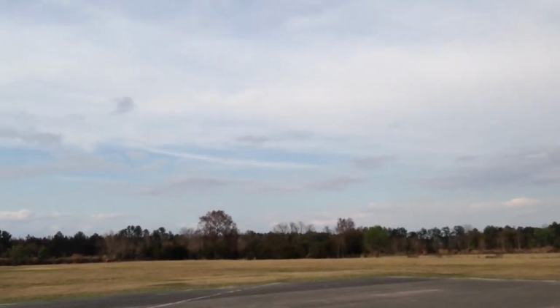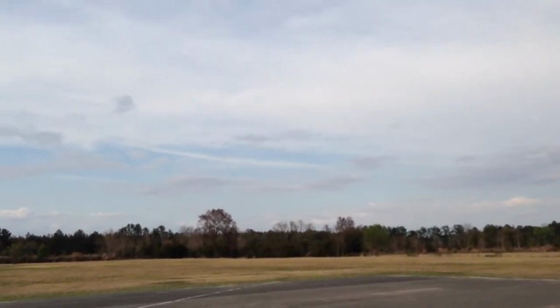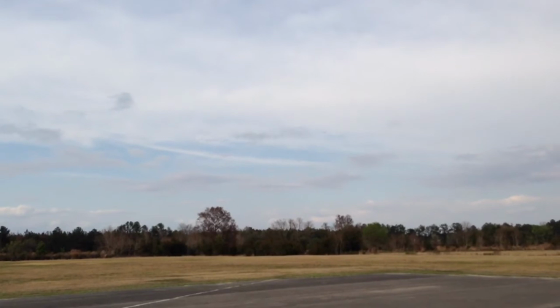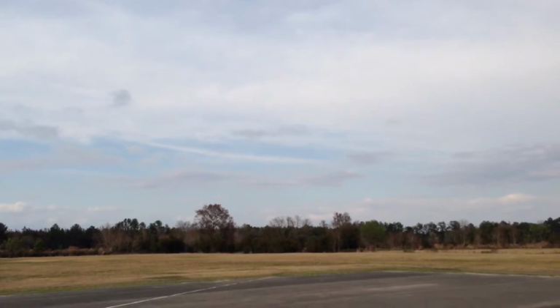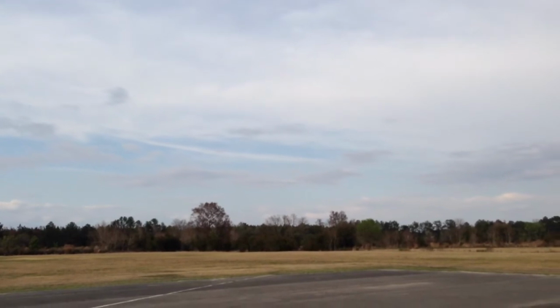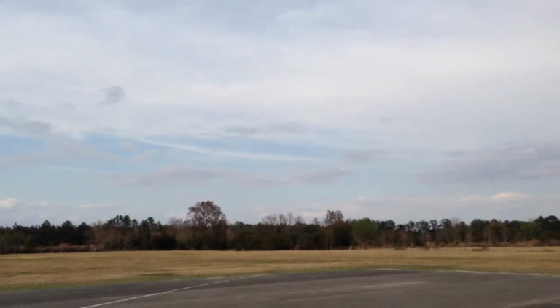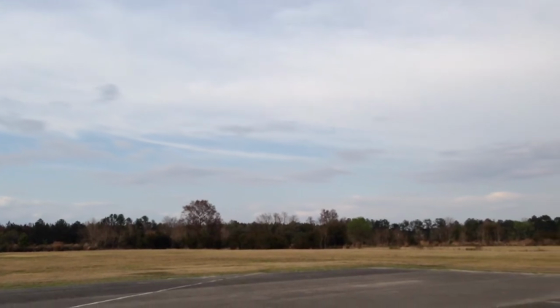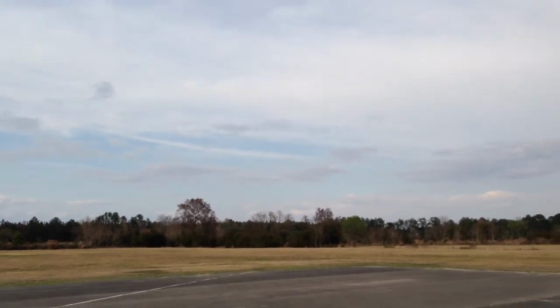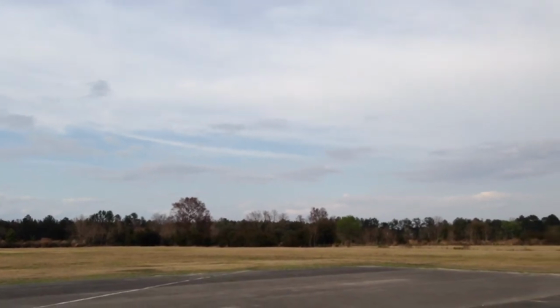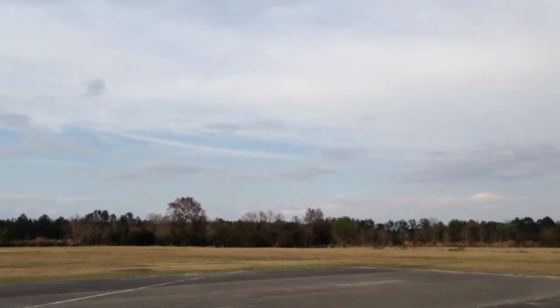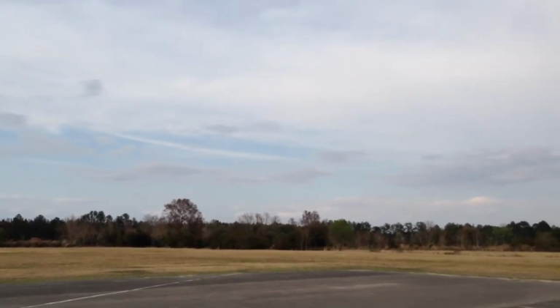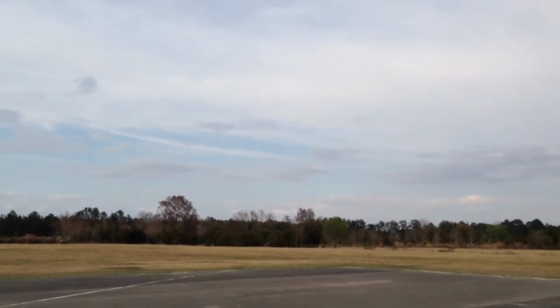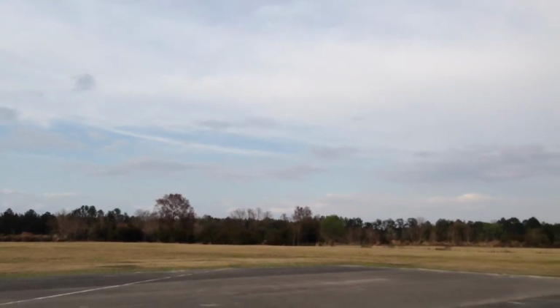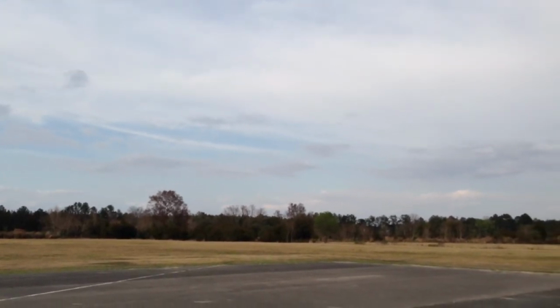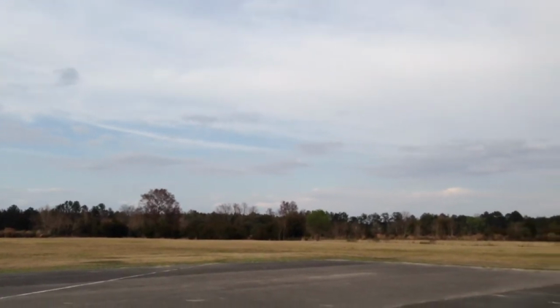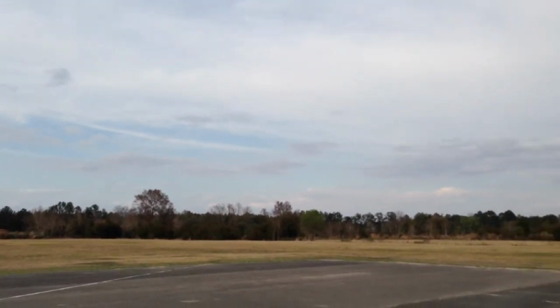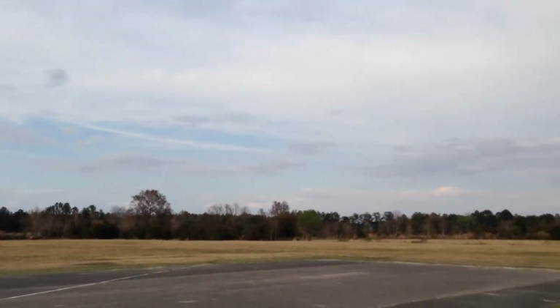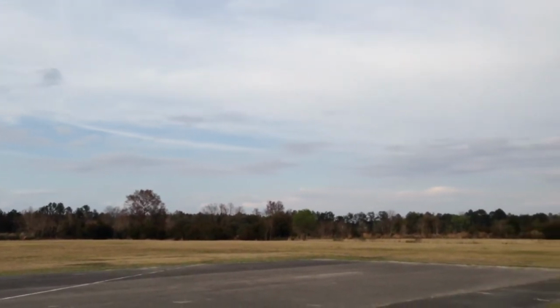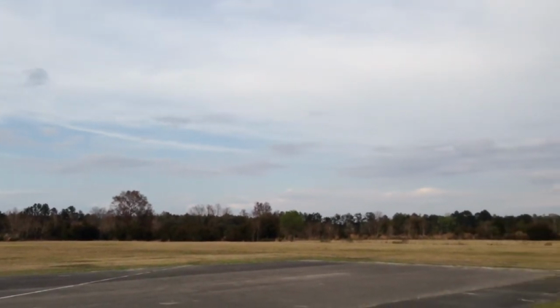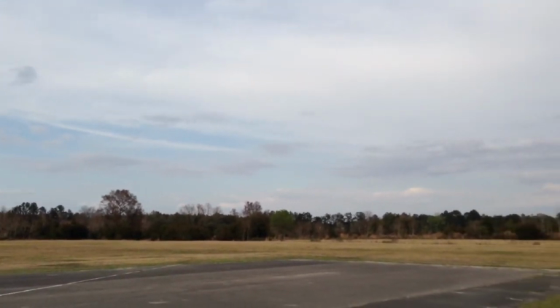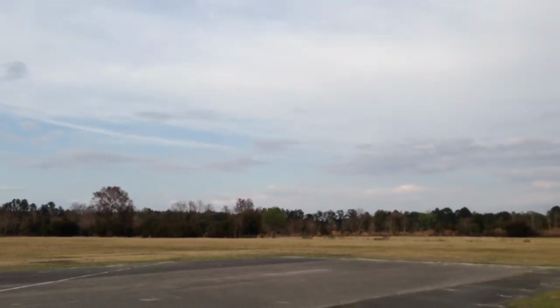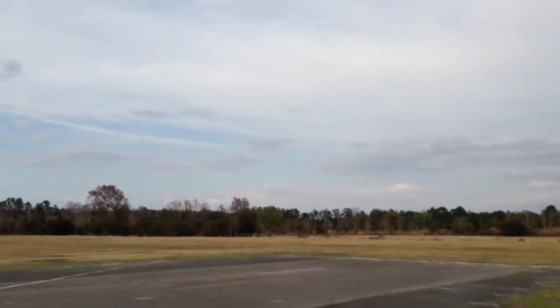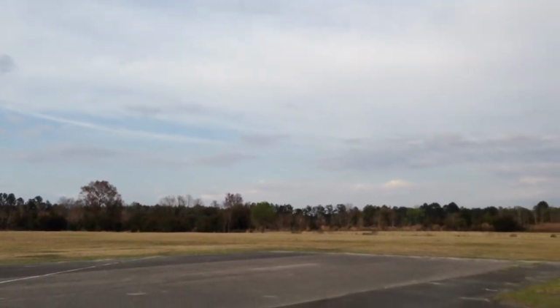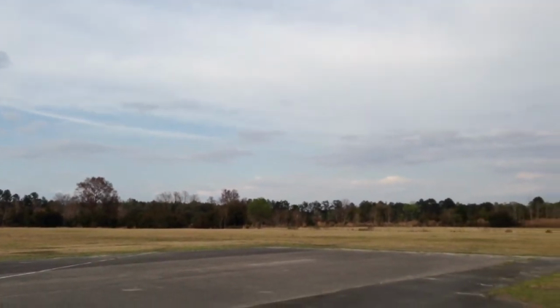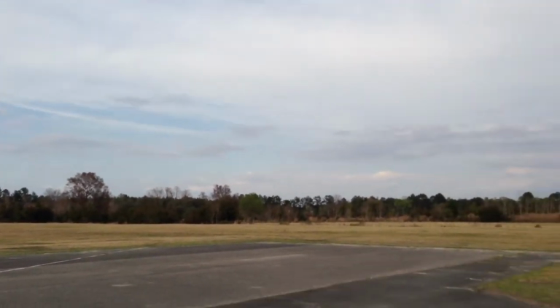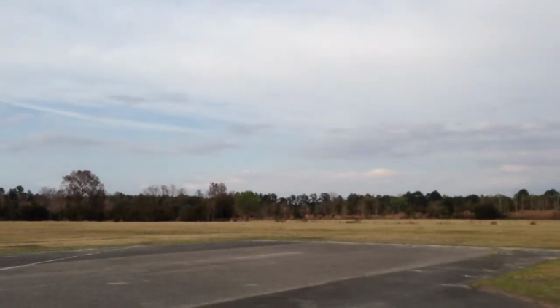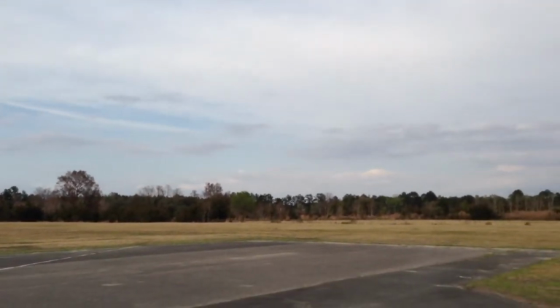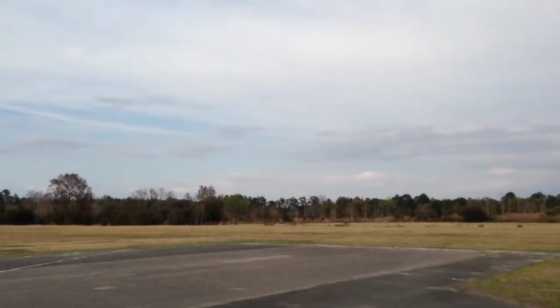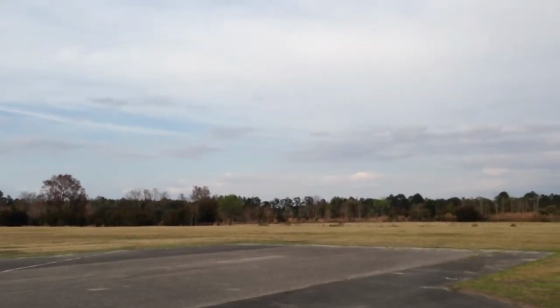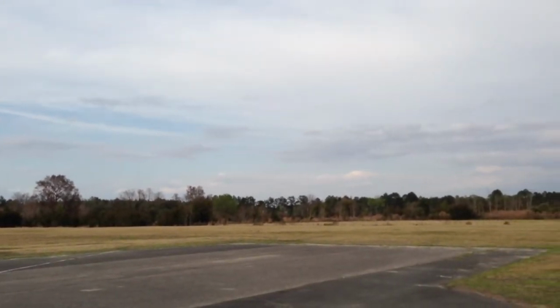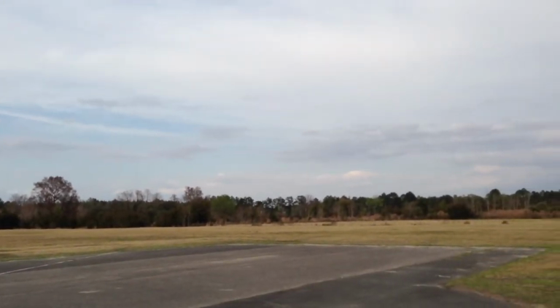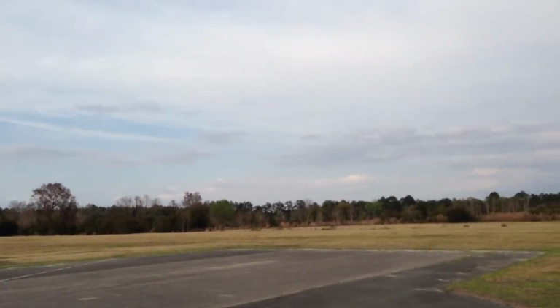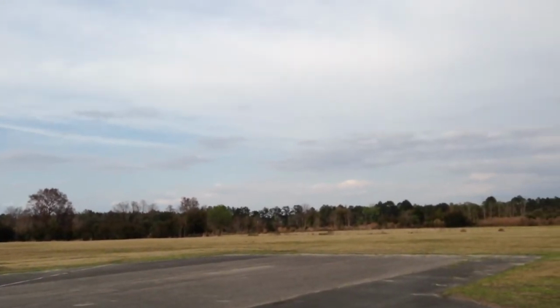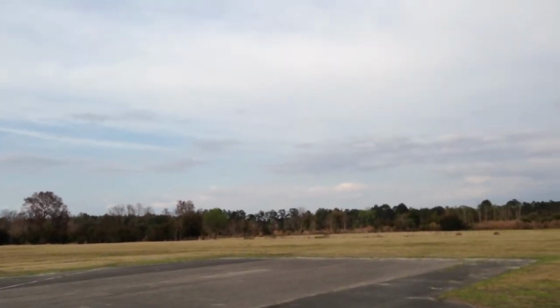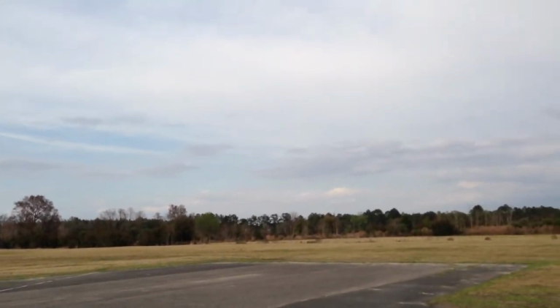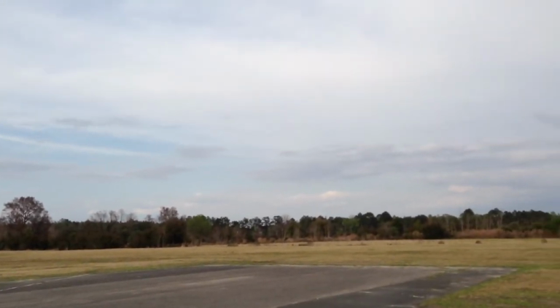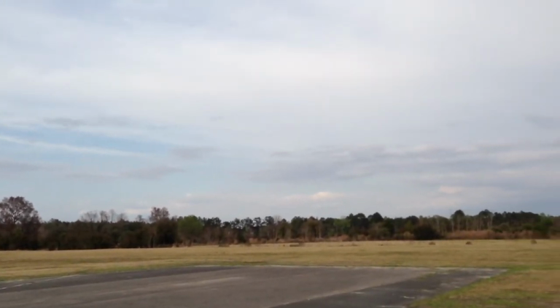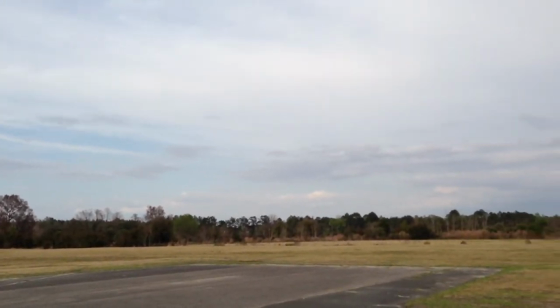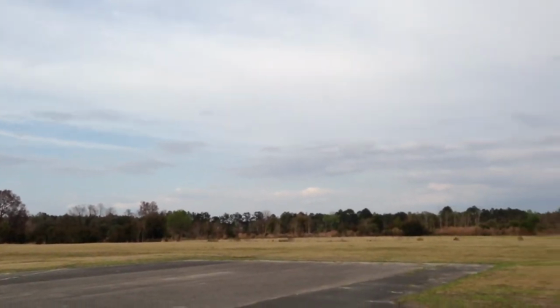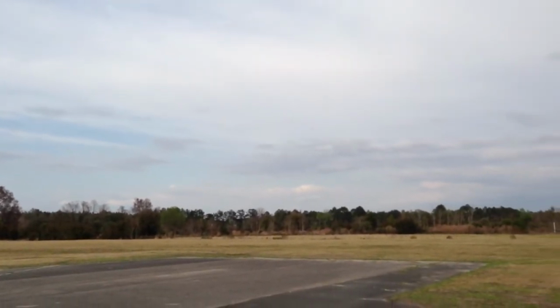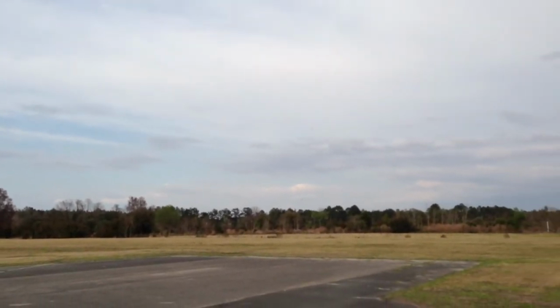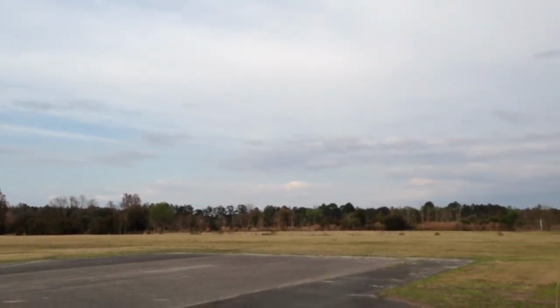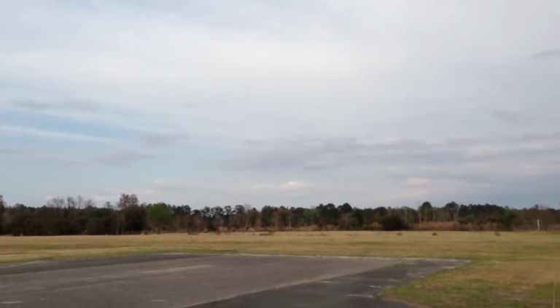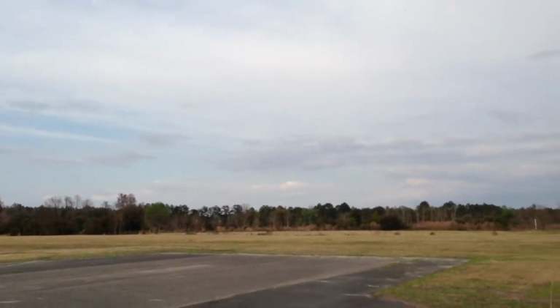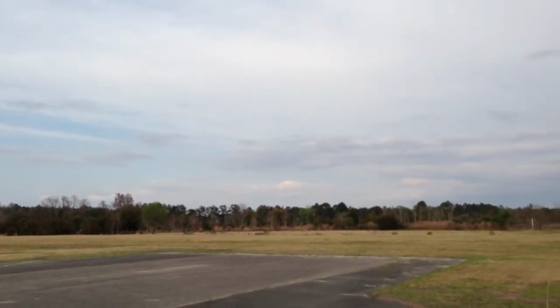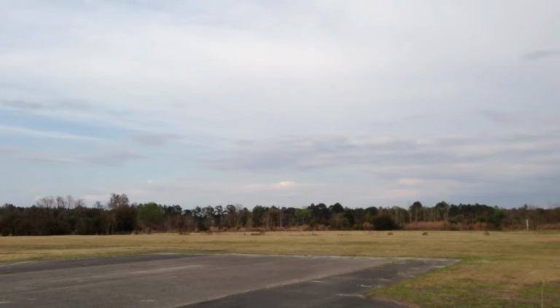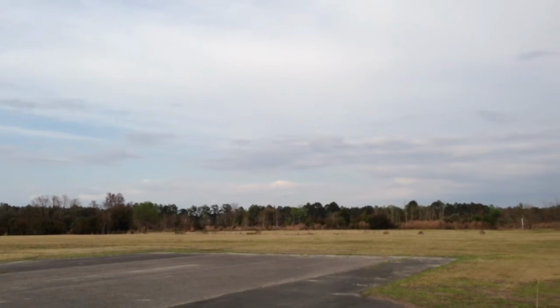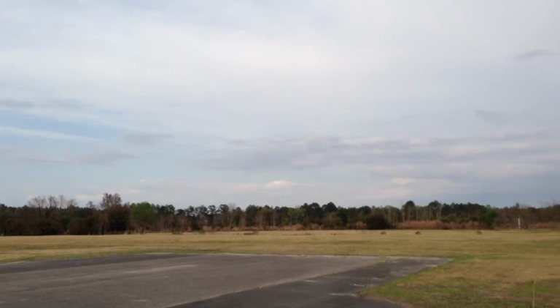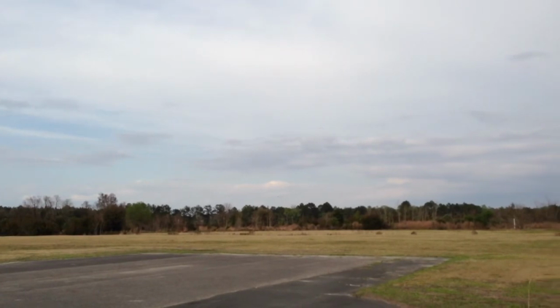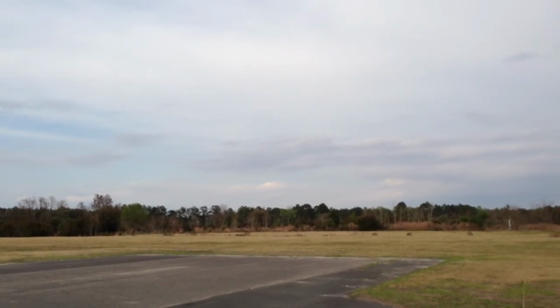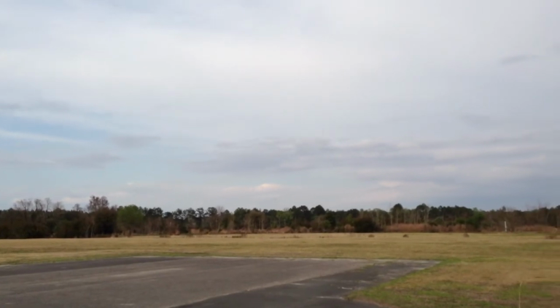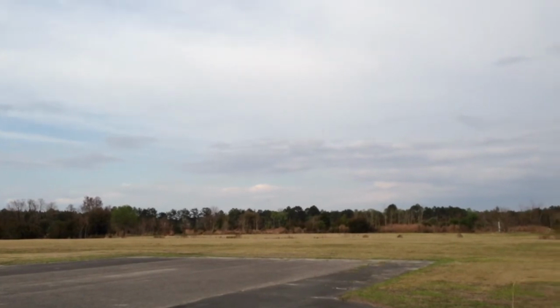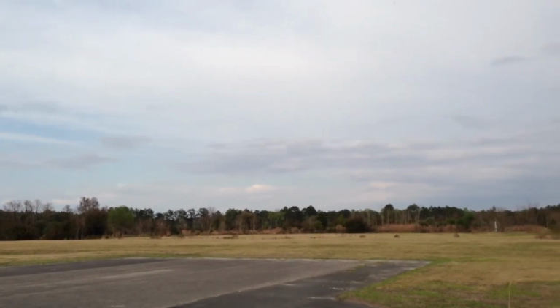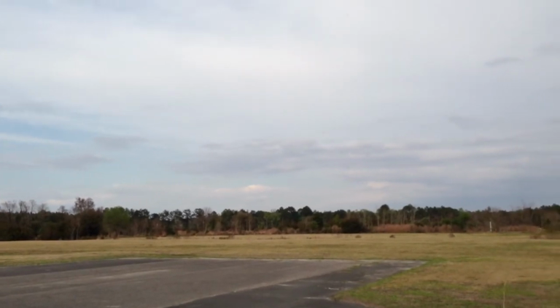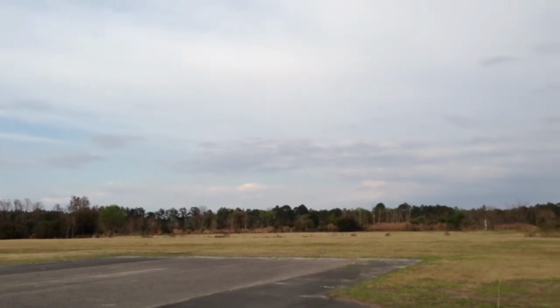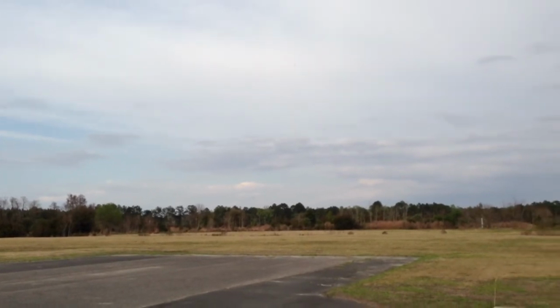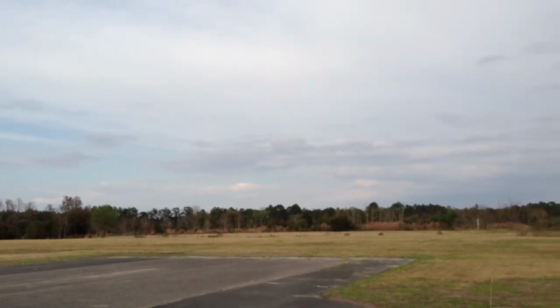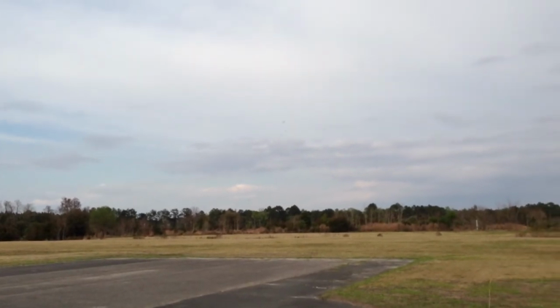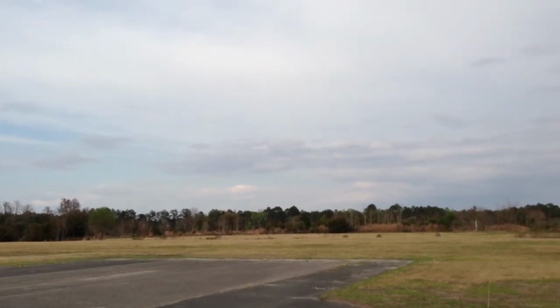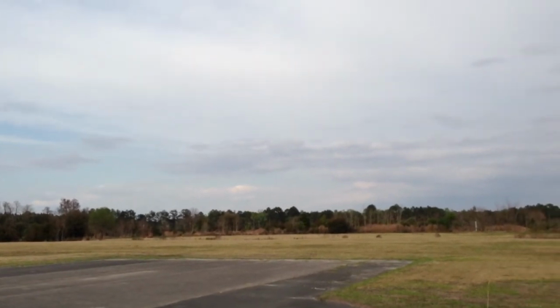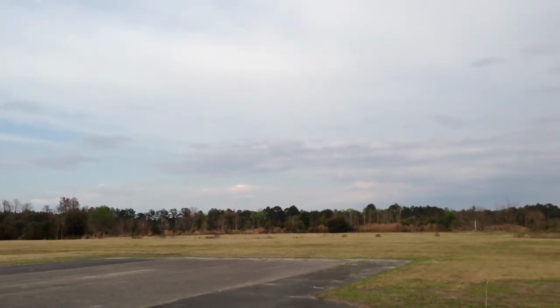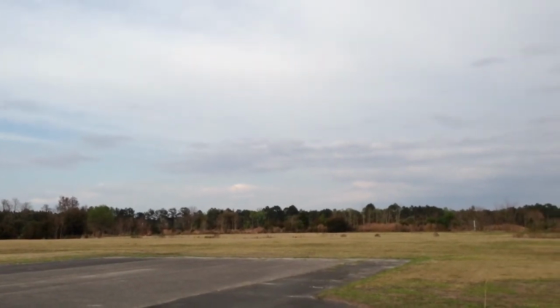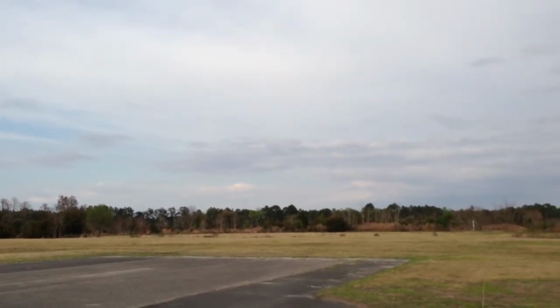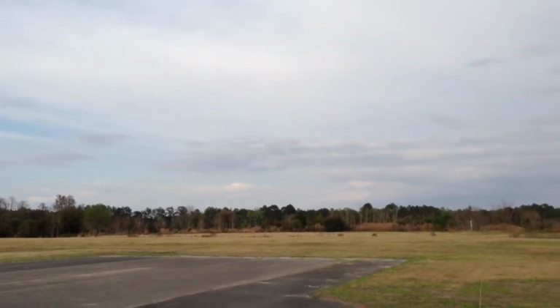I think of all the planes that I've videoed, because of the sheer size and the bright color, this is the easiest one to track through the sky. The phone doesn't really have a good zoom.